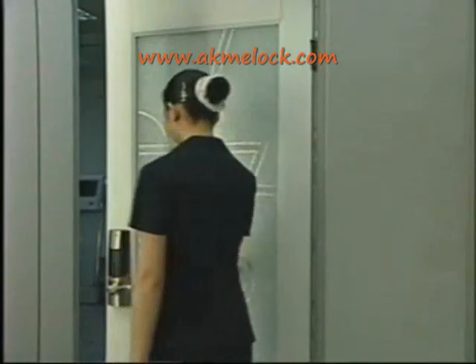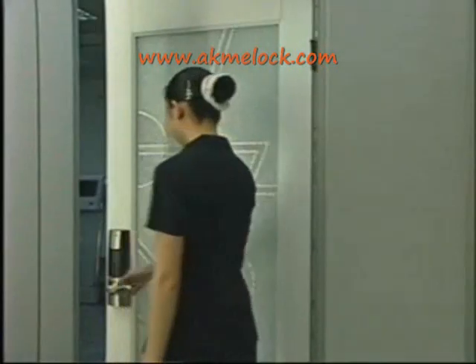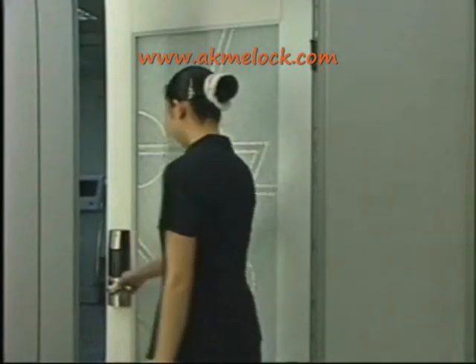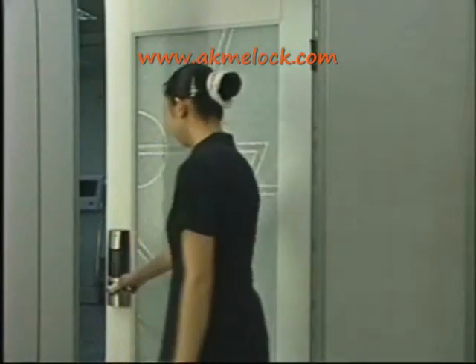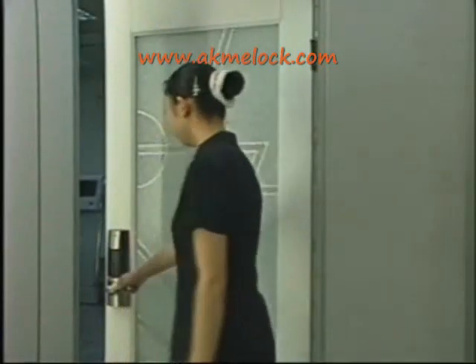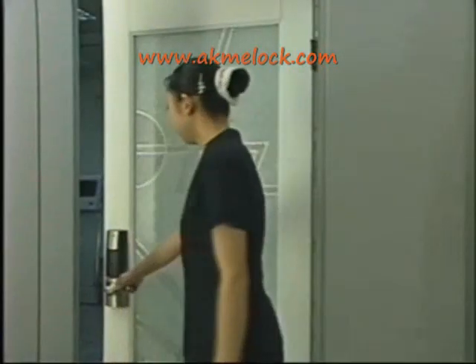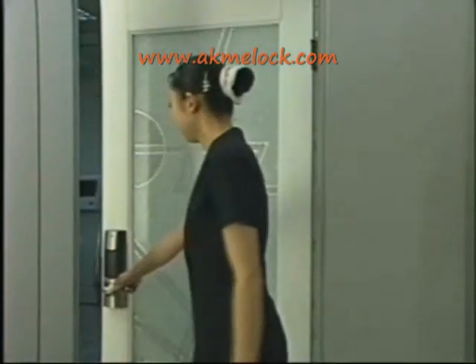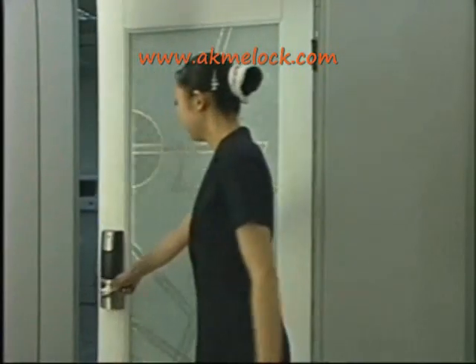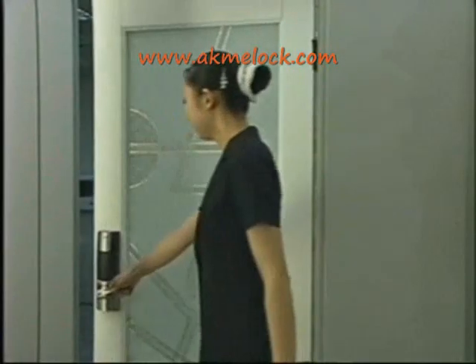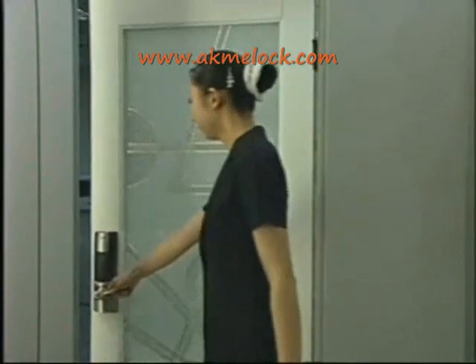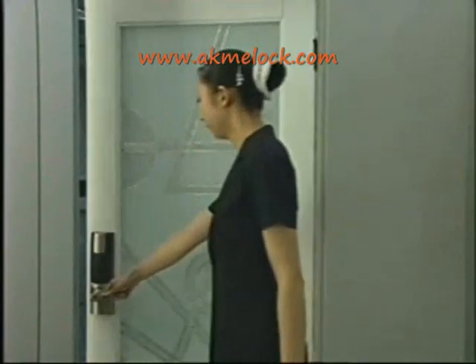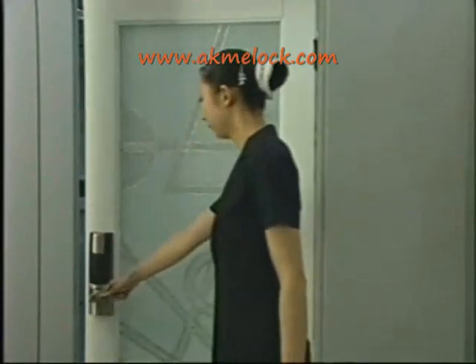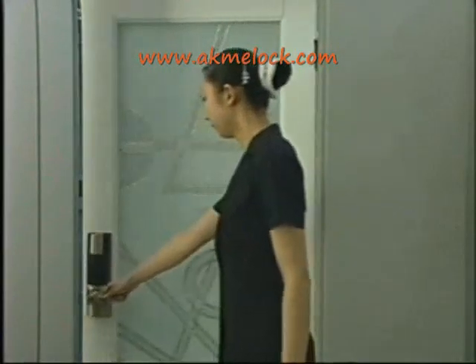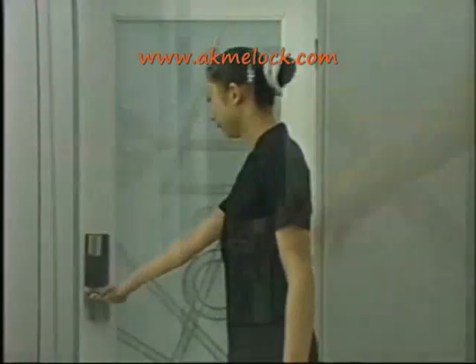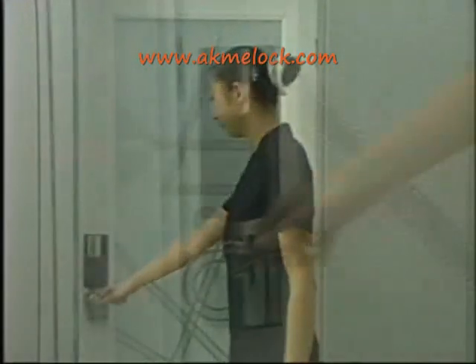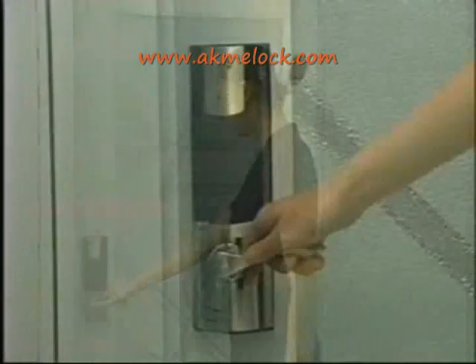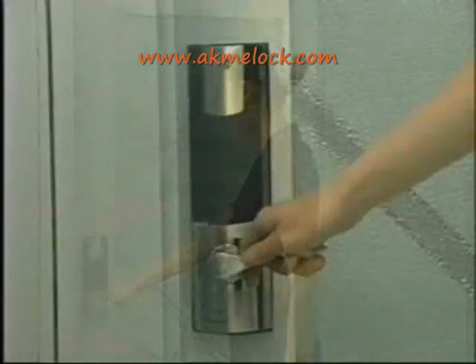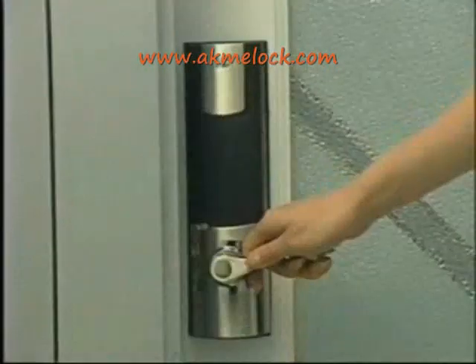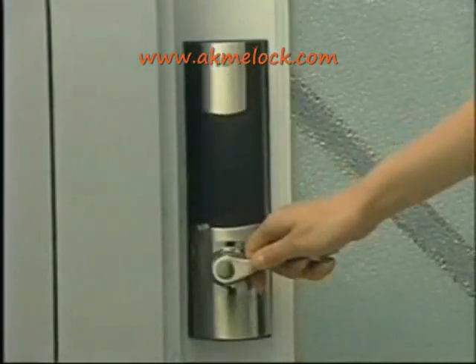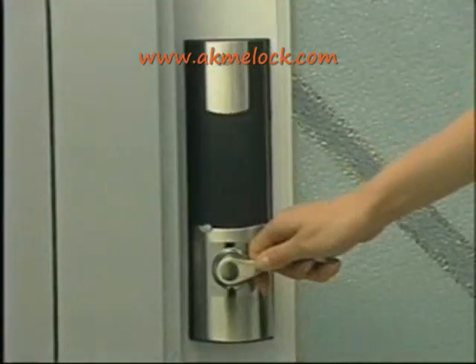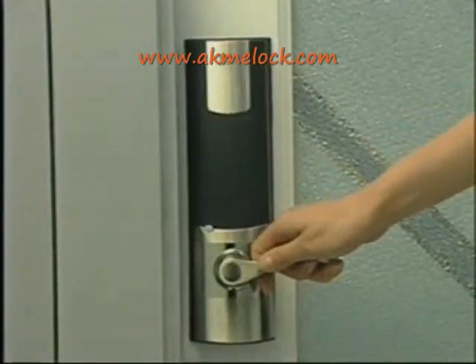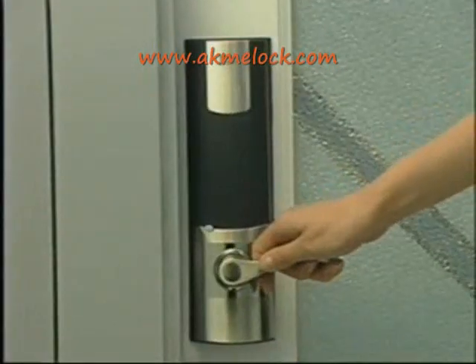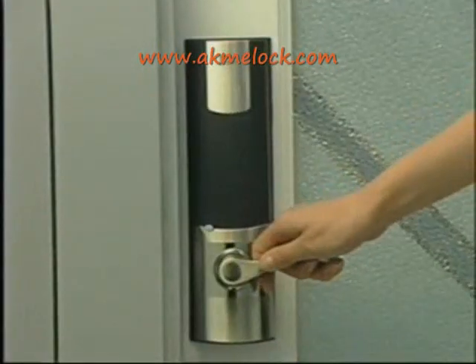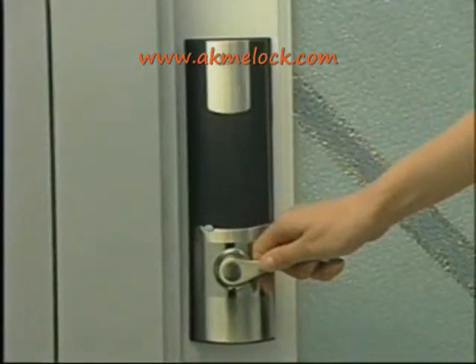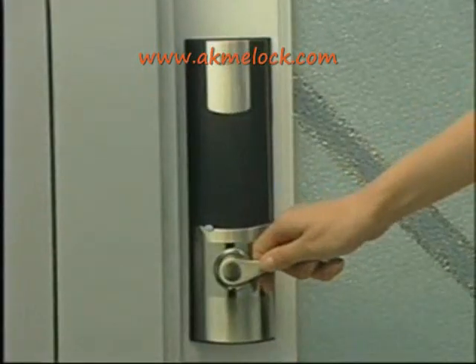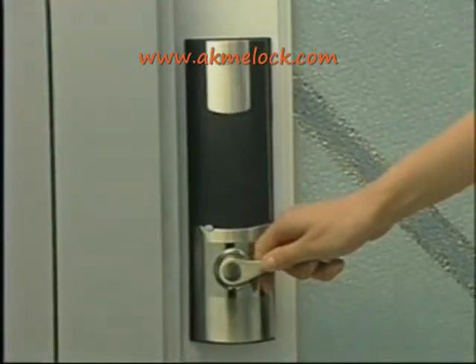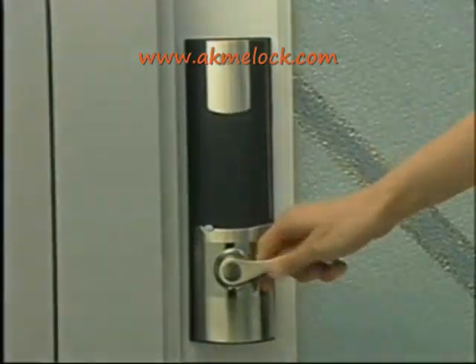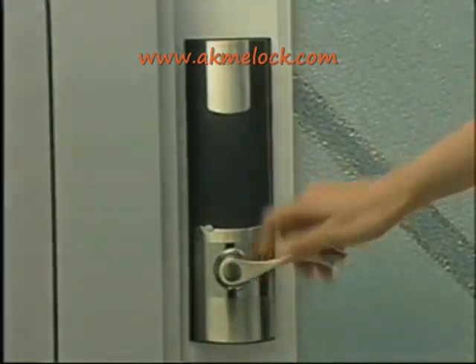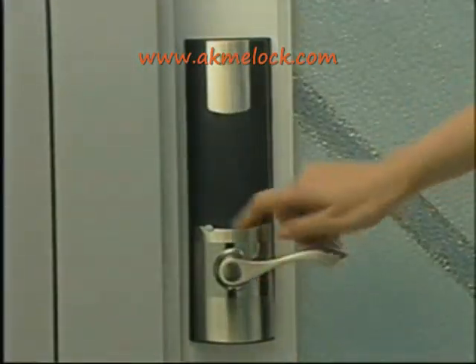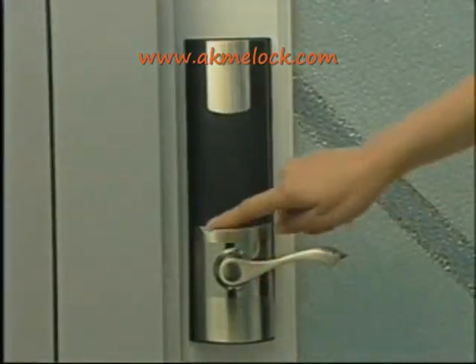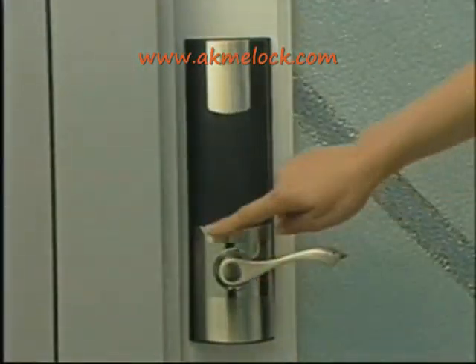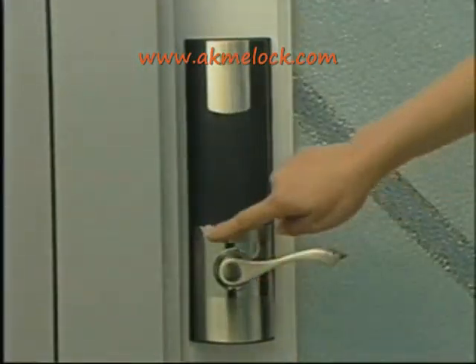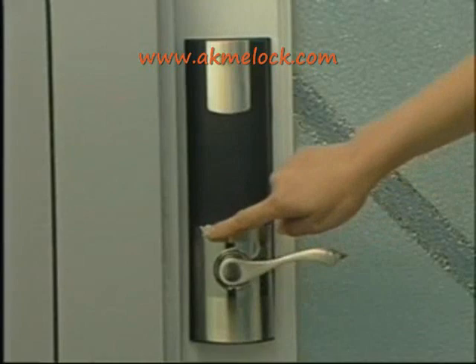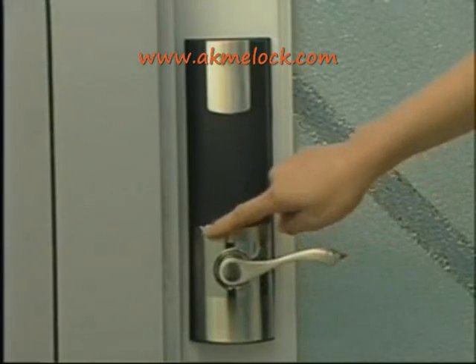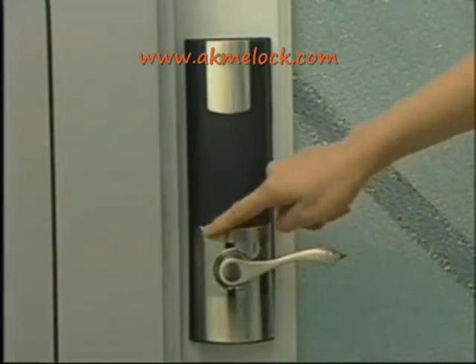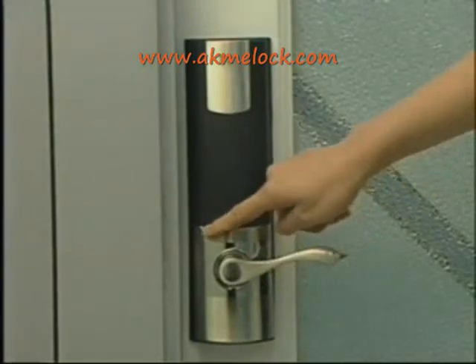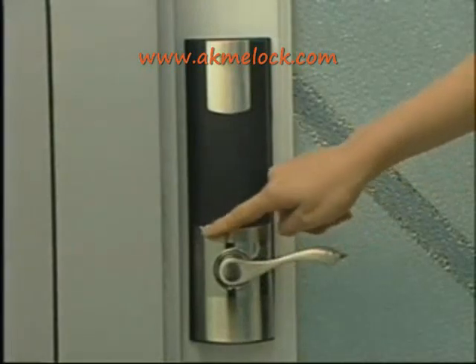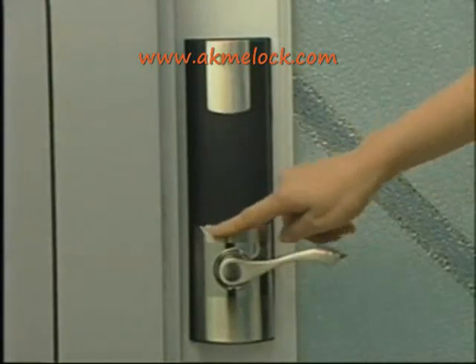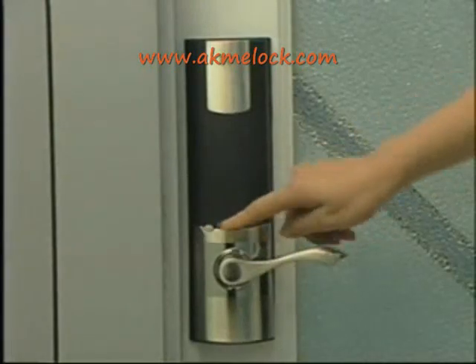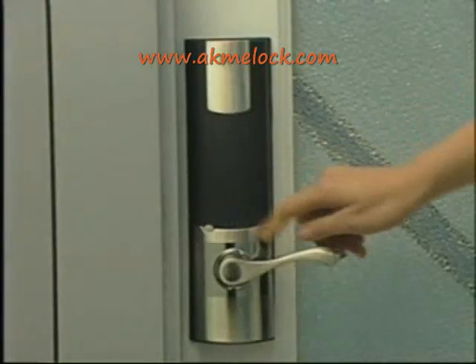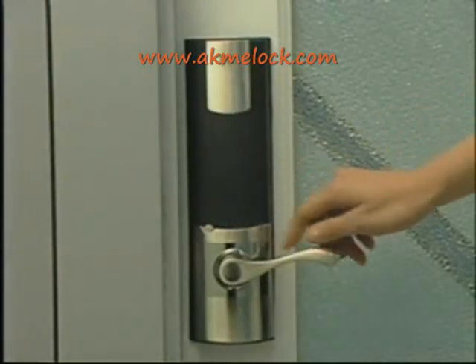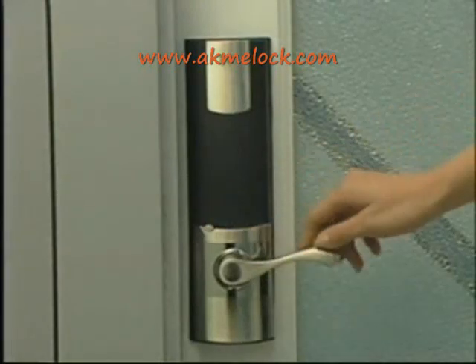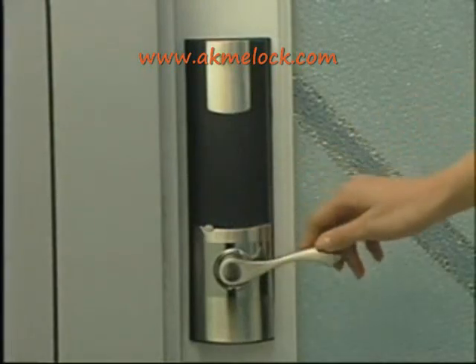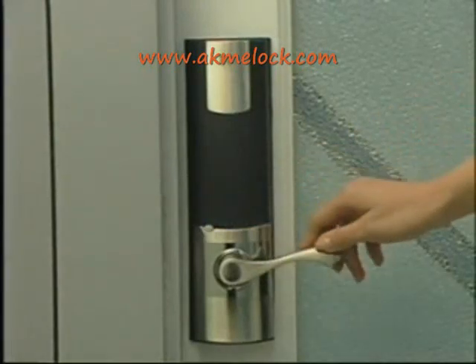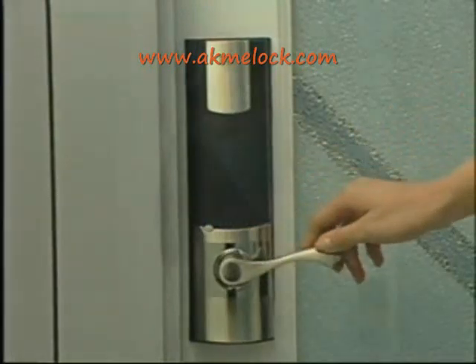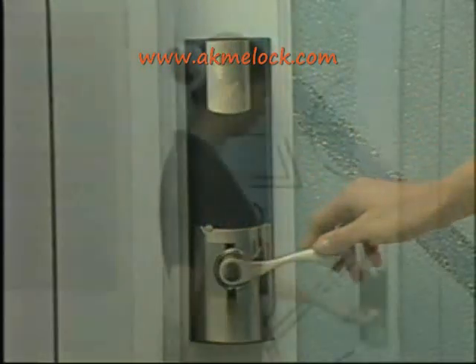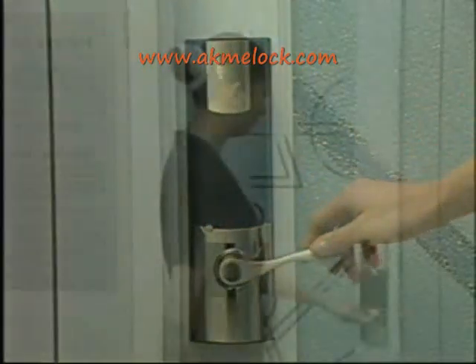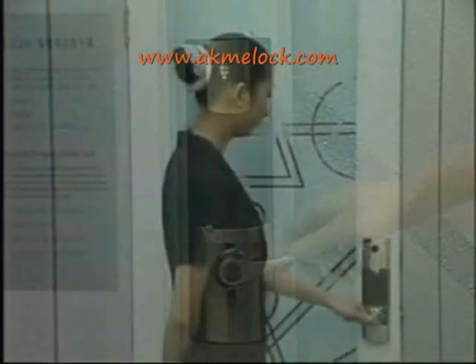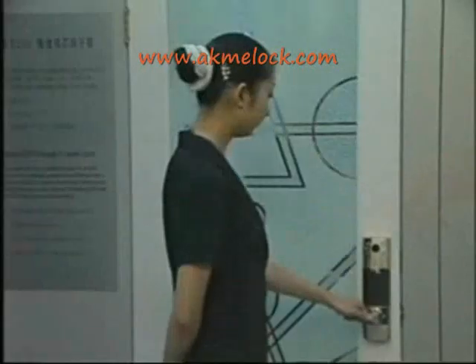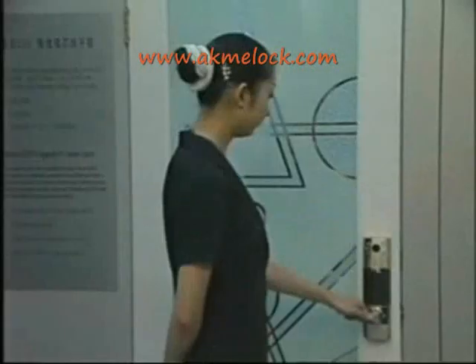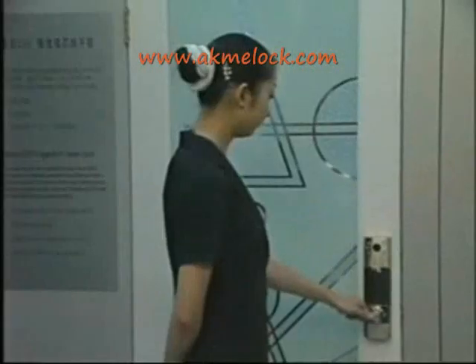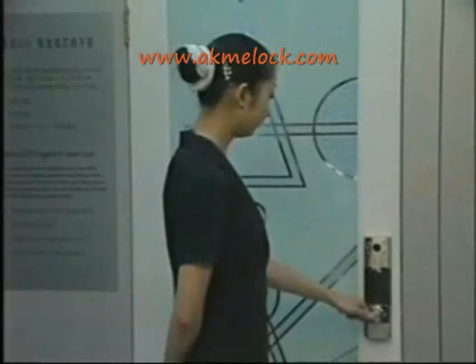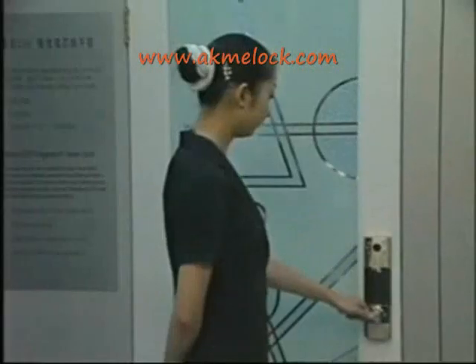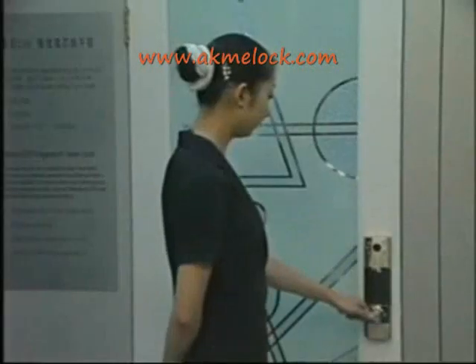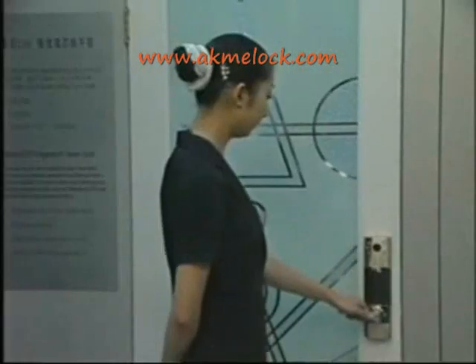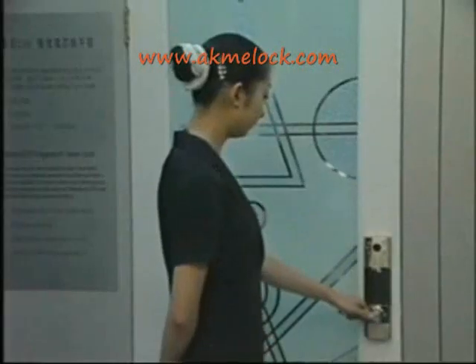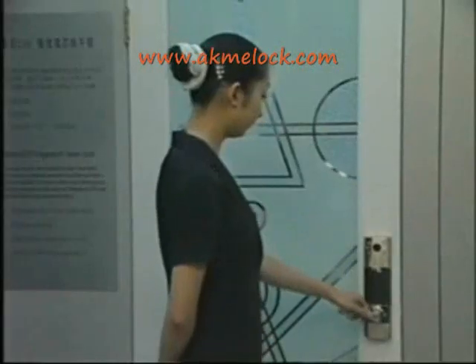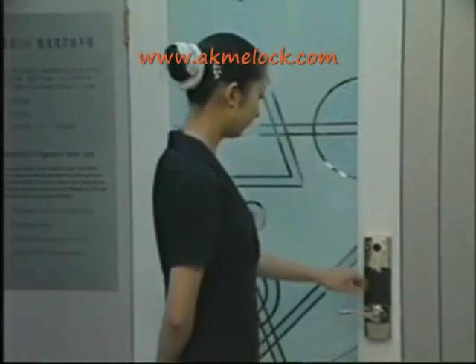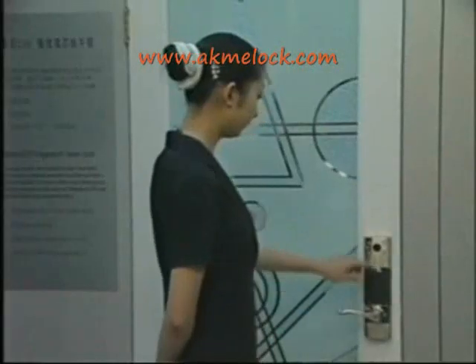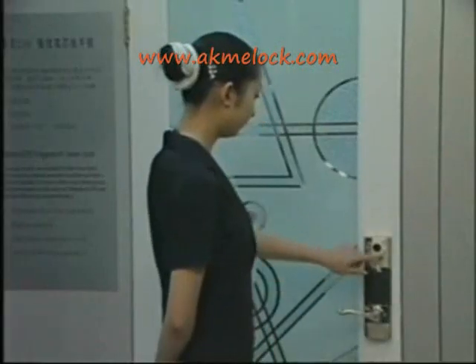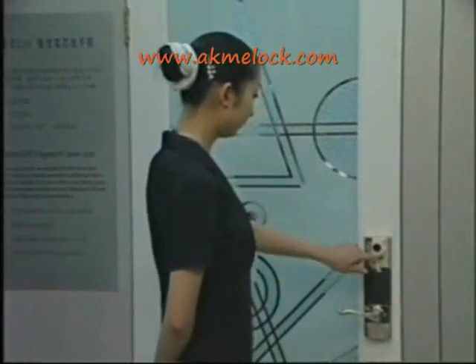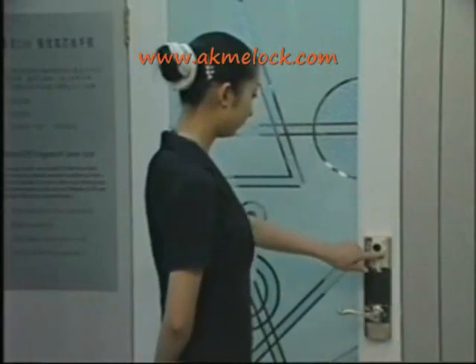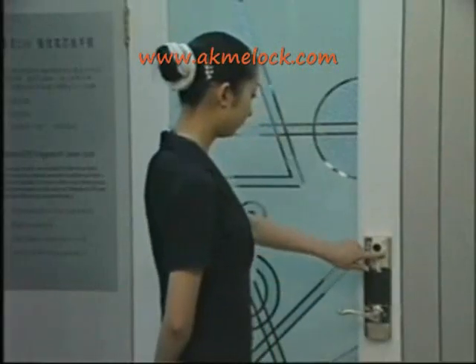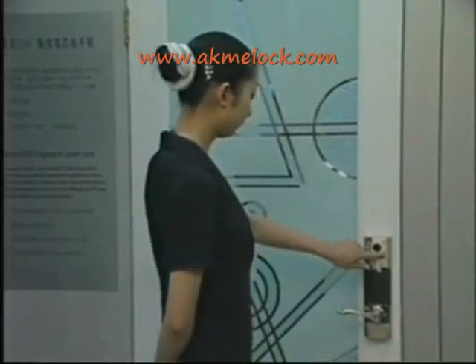When leaving, press the outdoor locking button — the lock will be locked easily. You can also use the inside locking button.